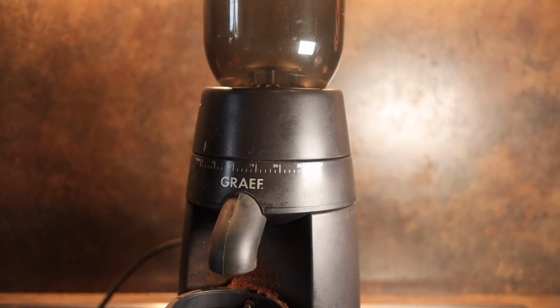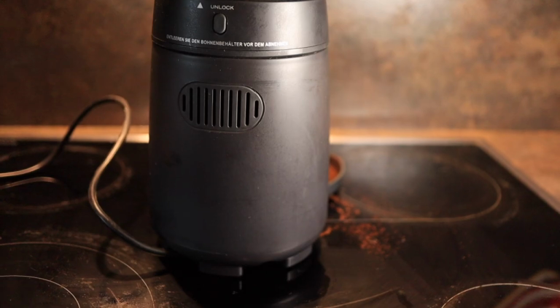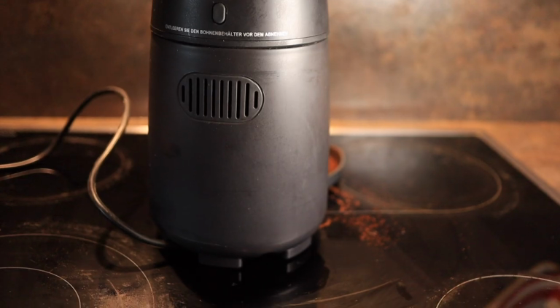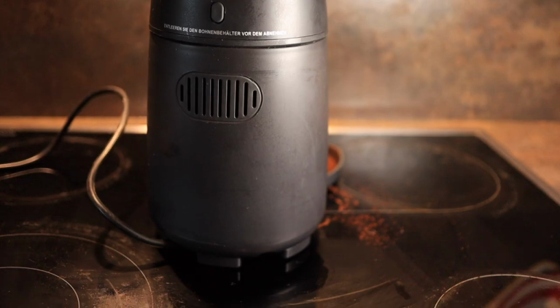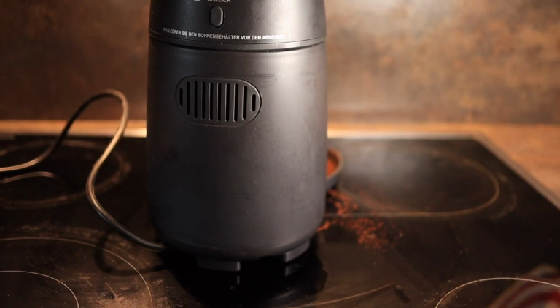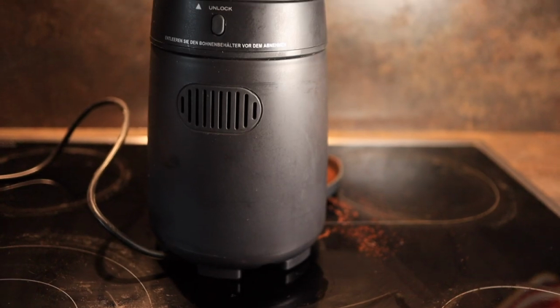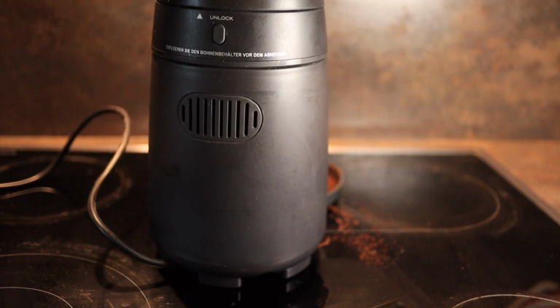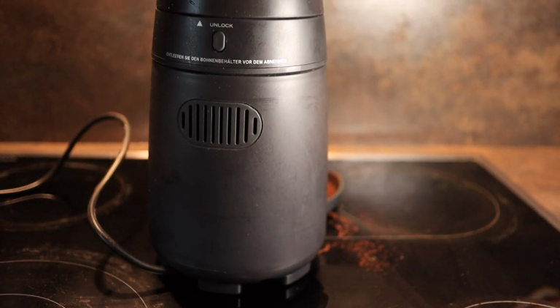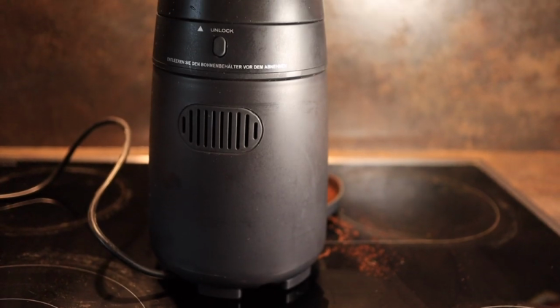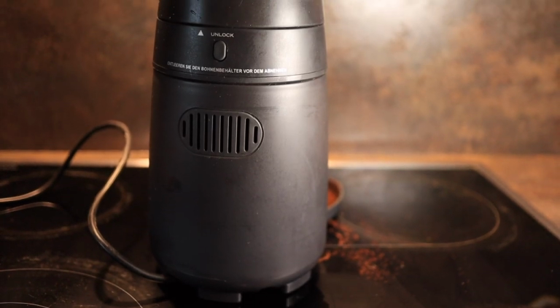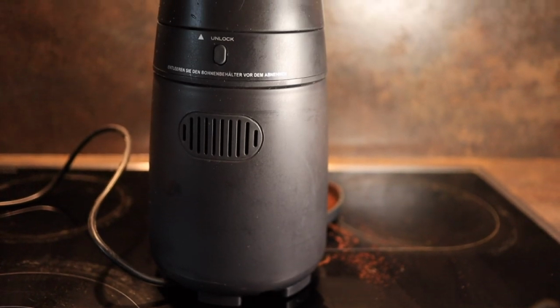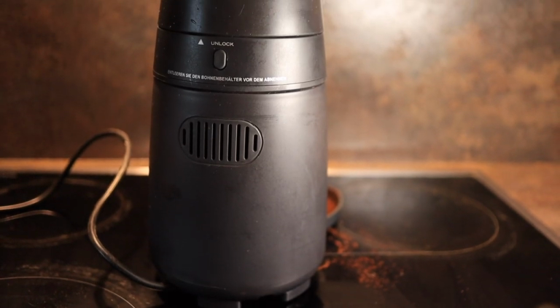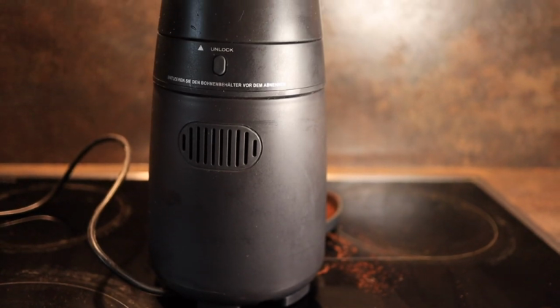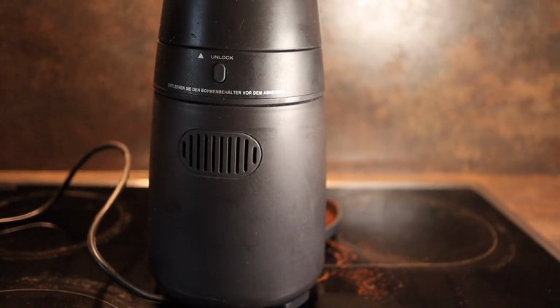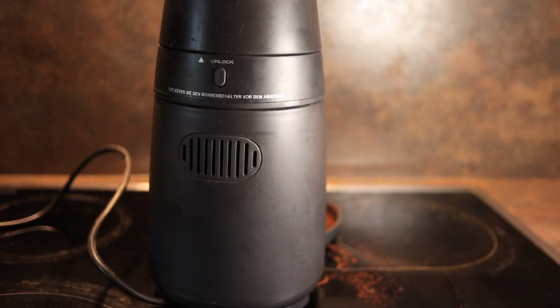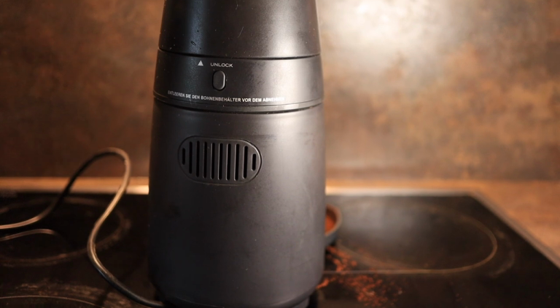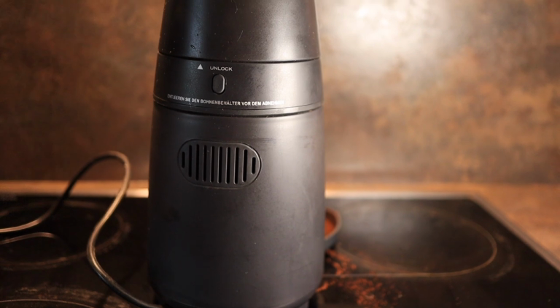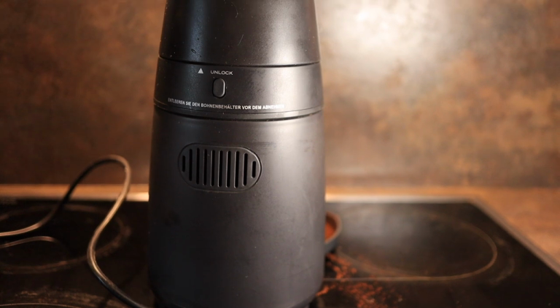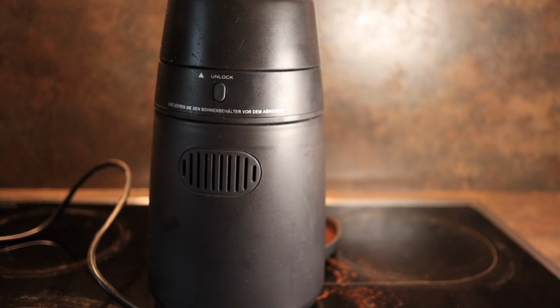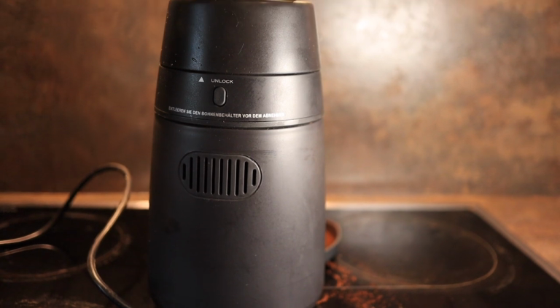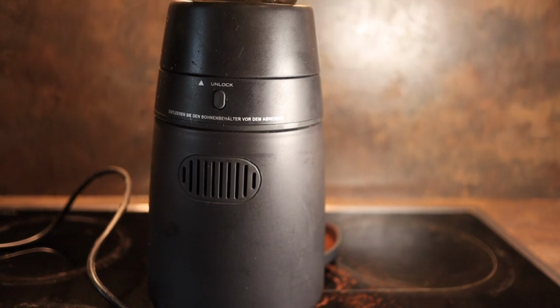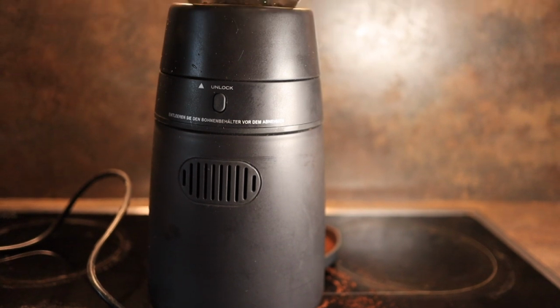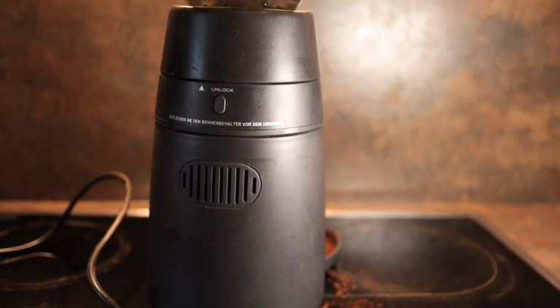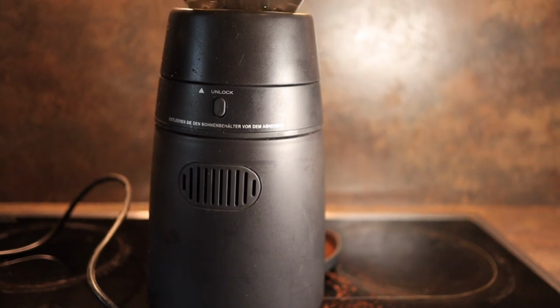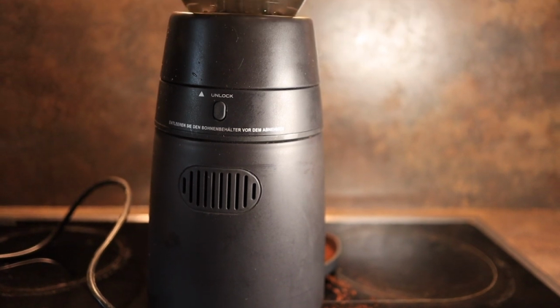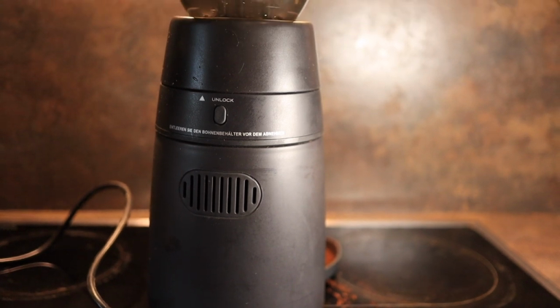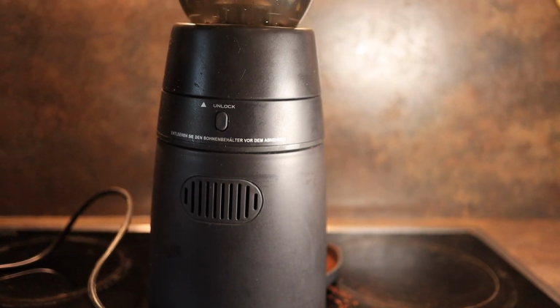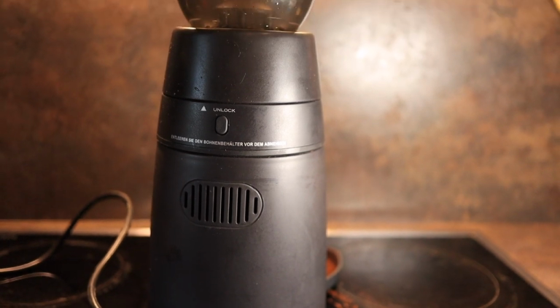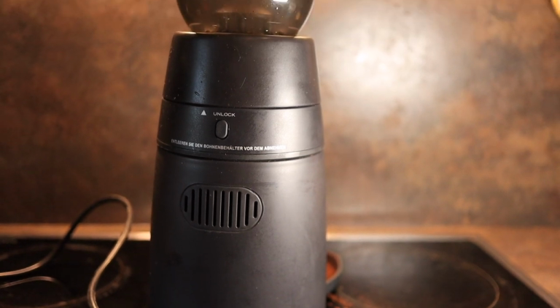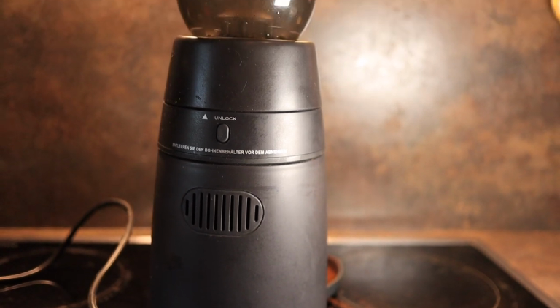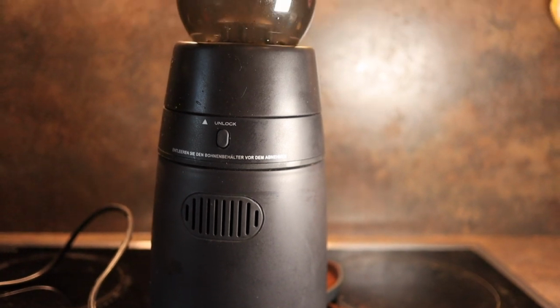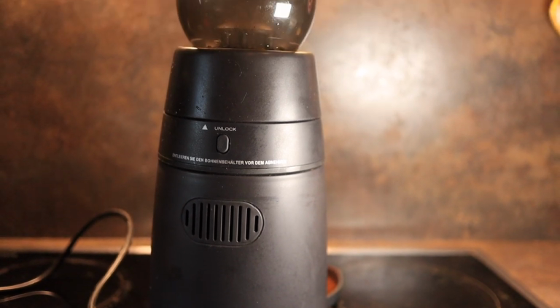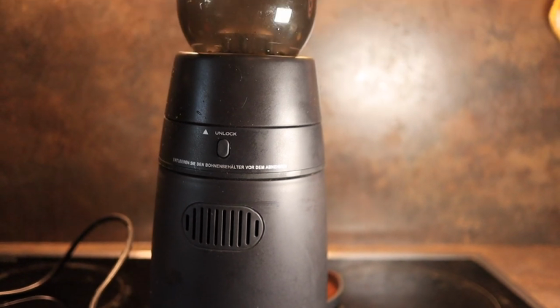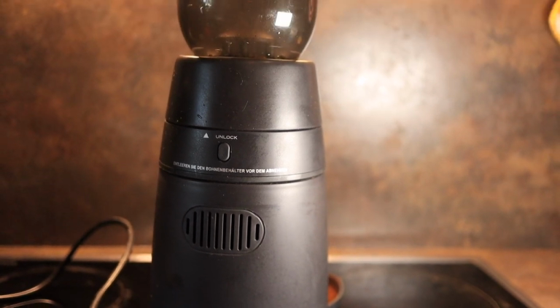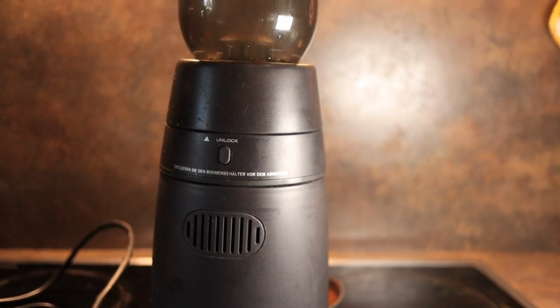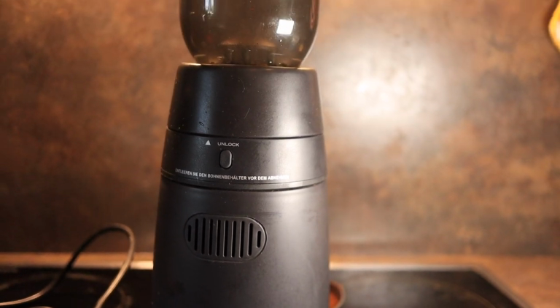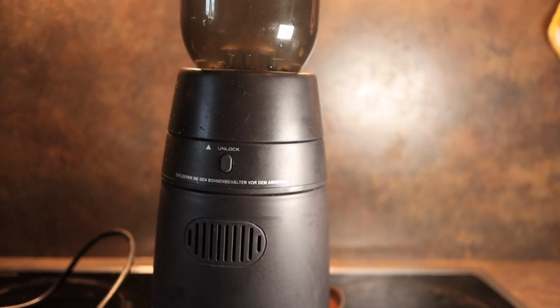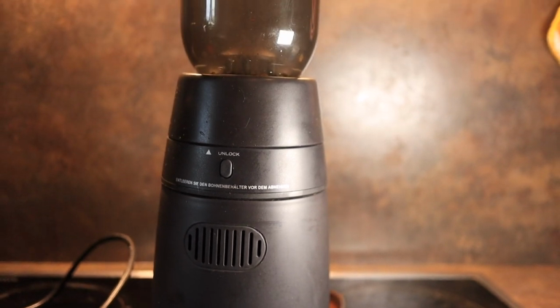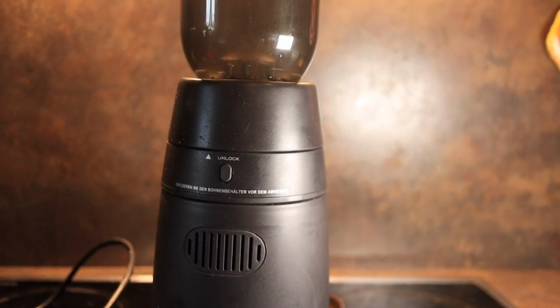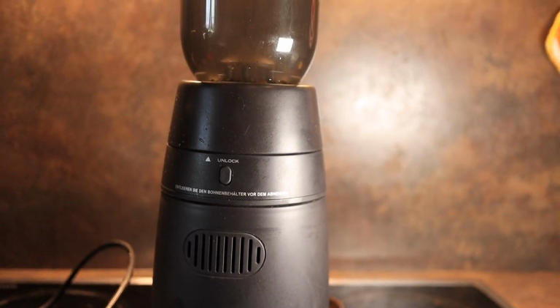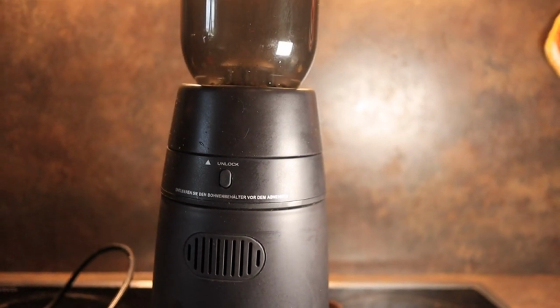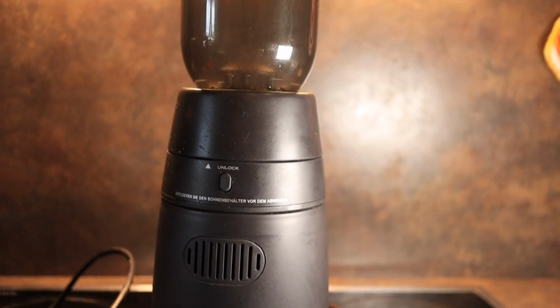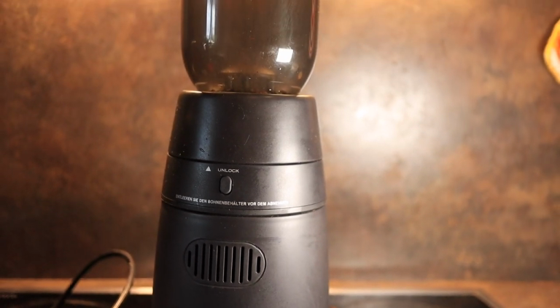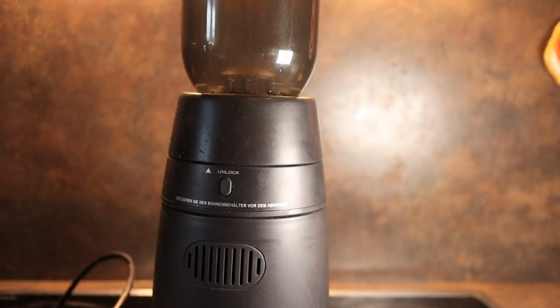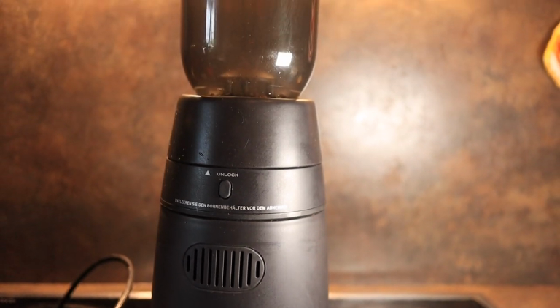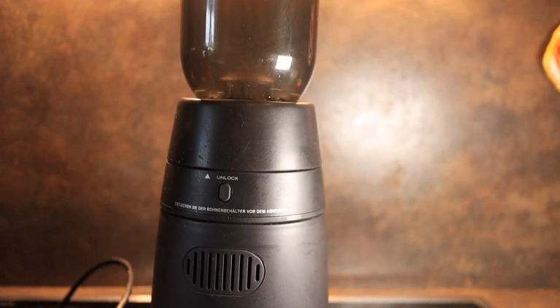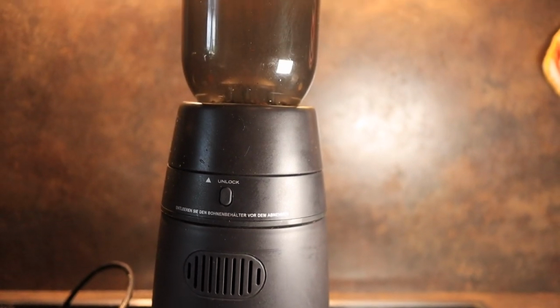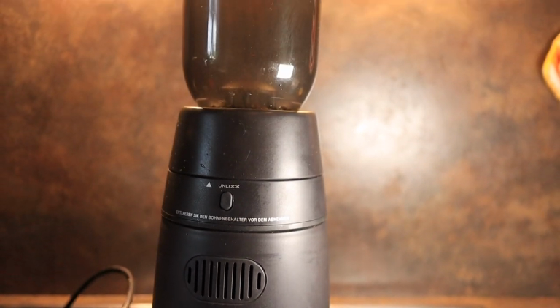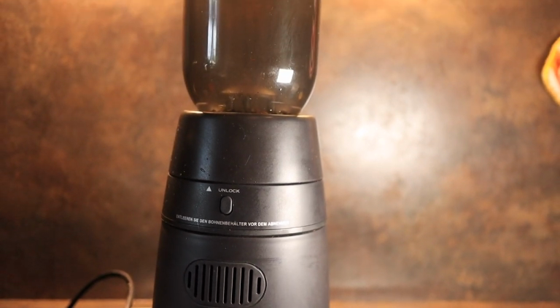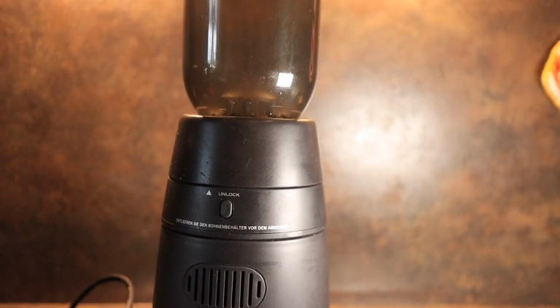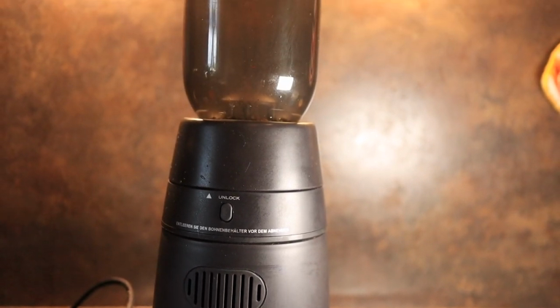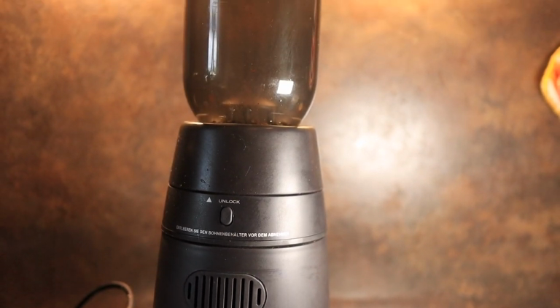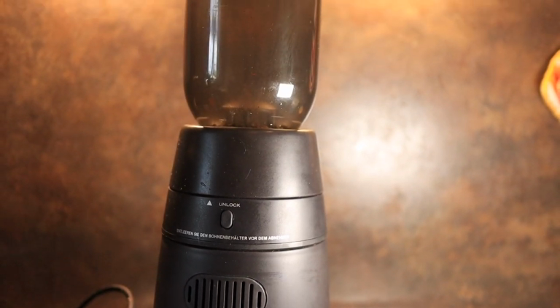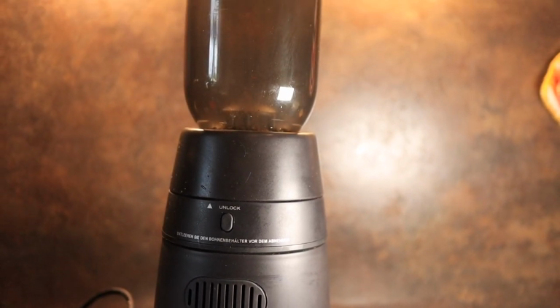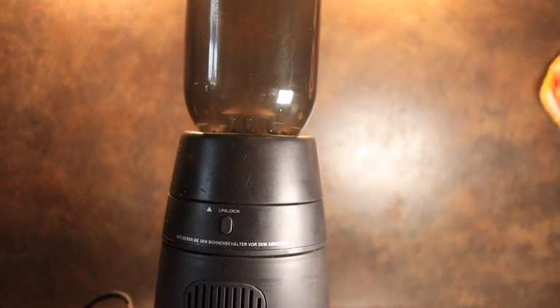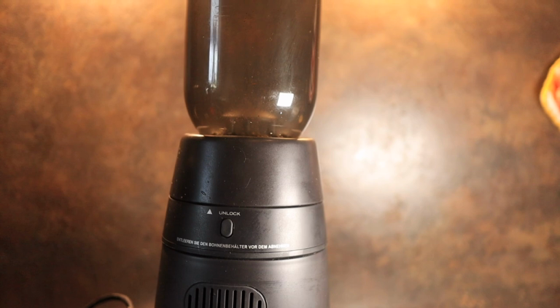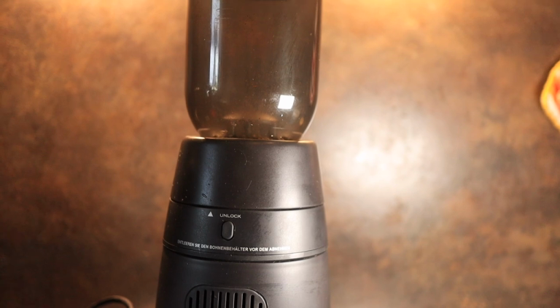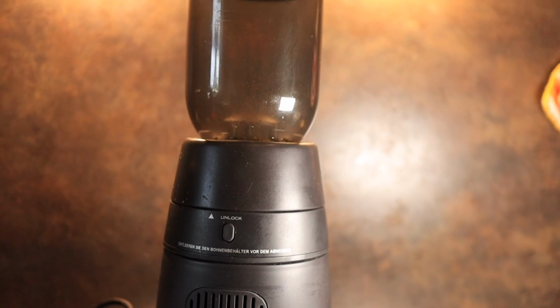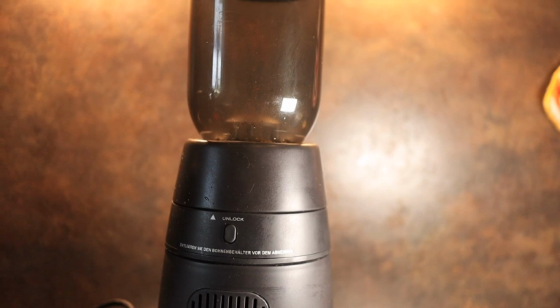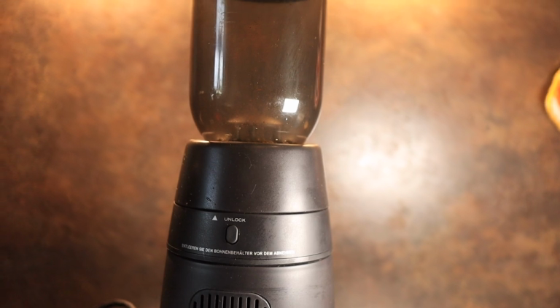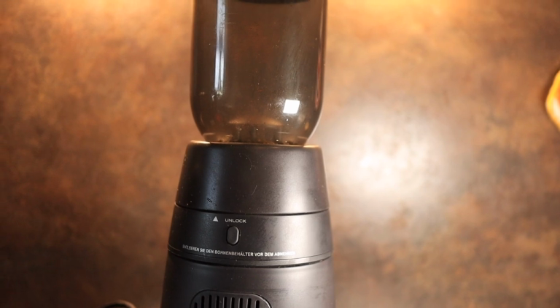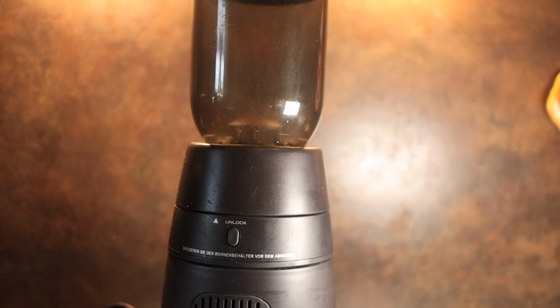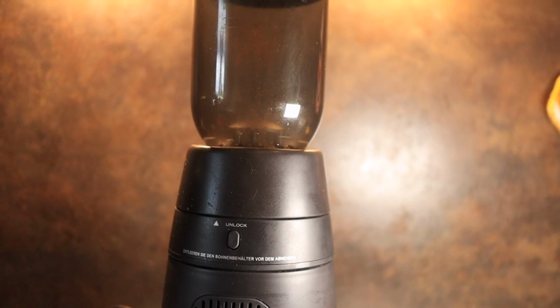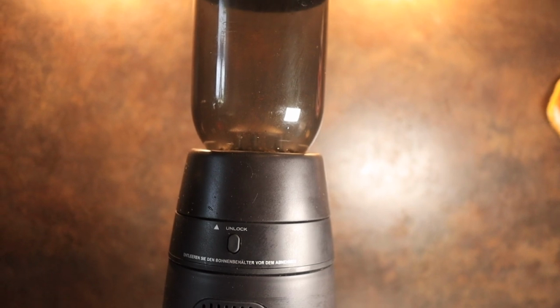Another positive aspect of this grinder is the fact that it is very economical. You can get this for under 100 euros.